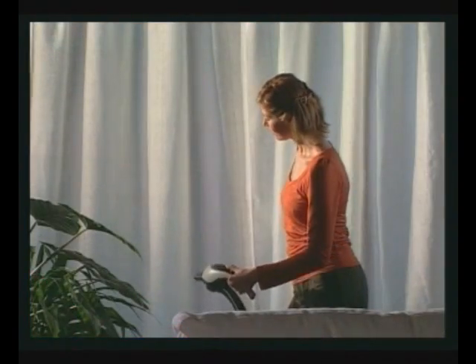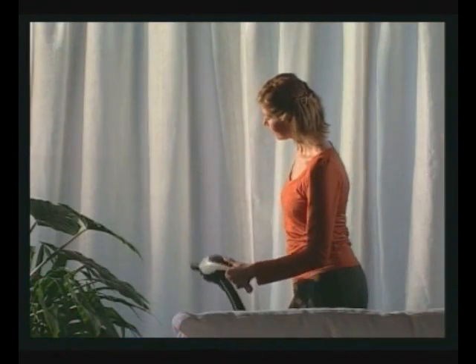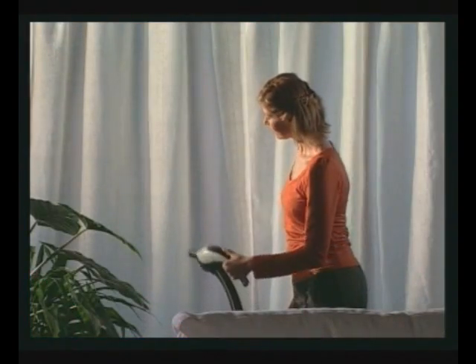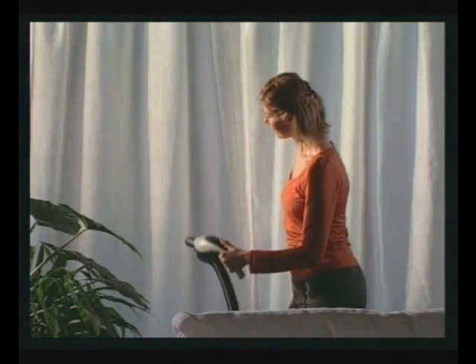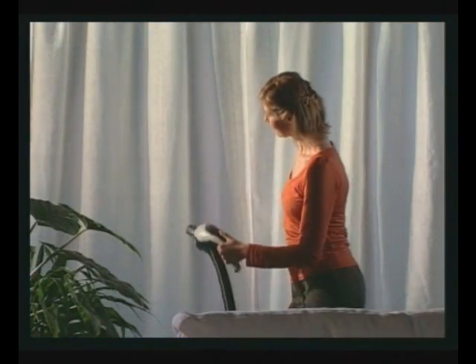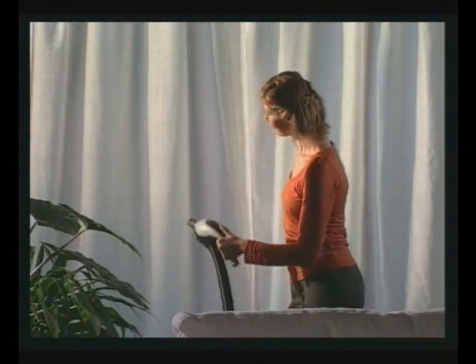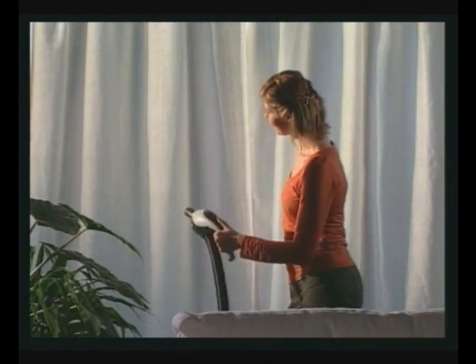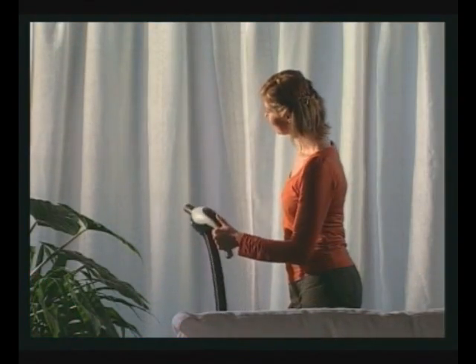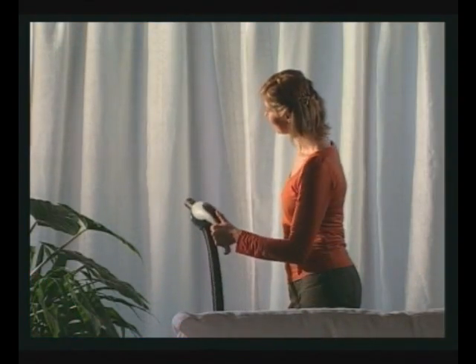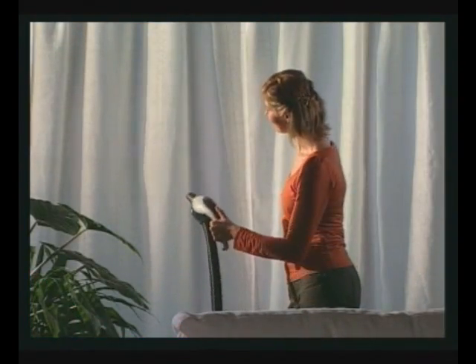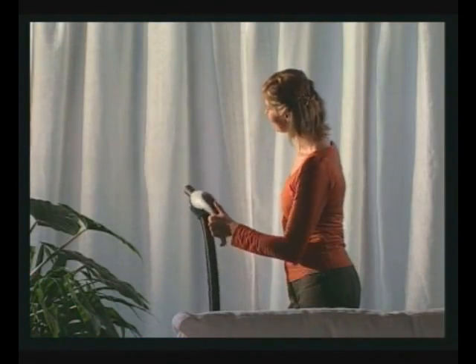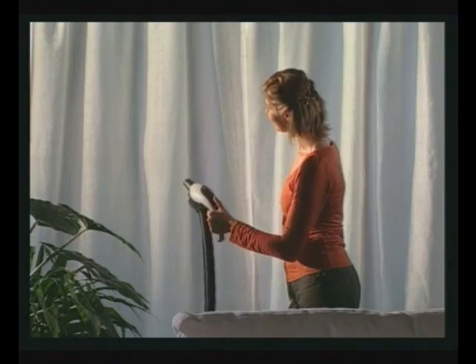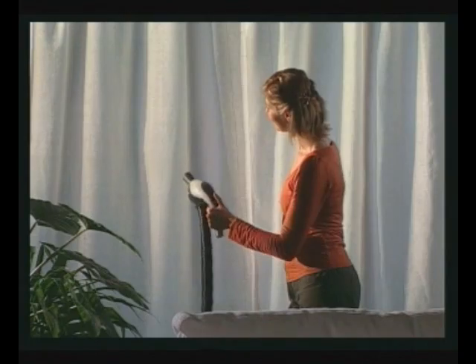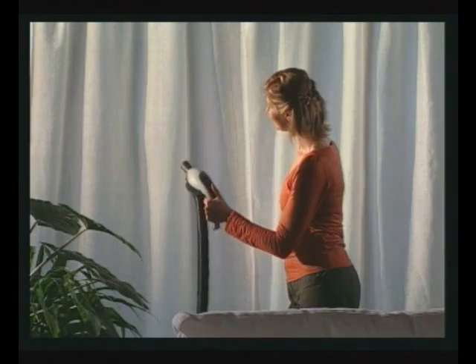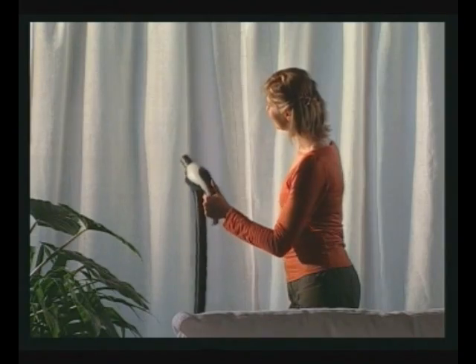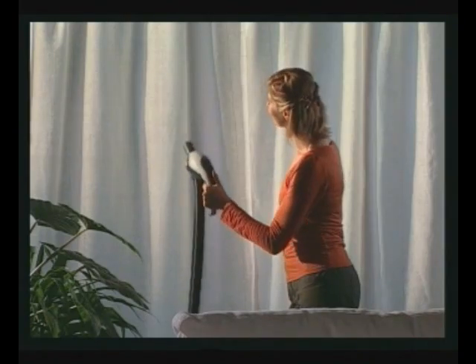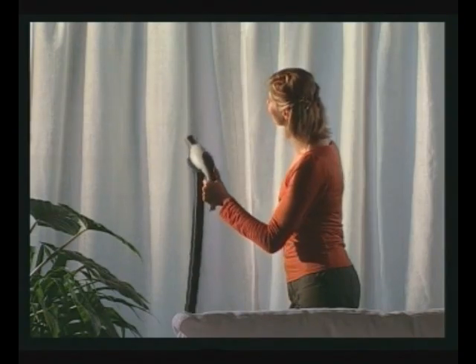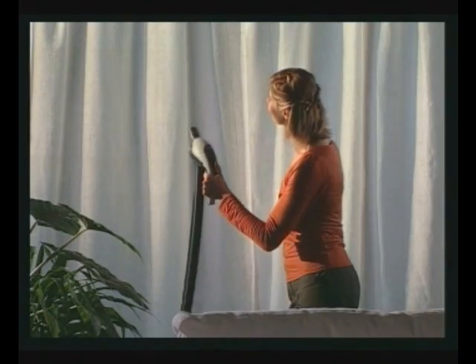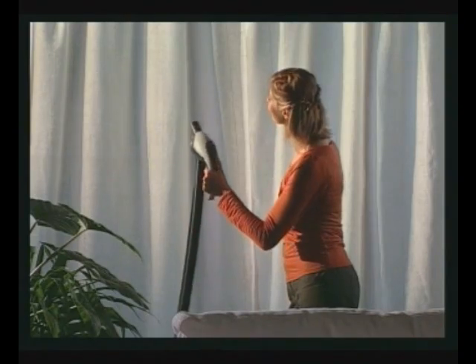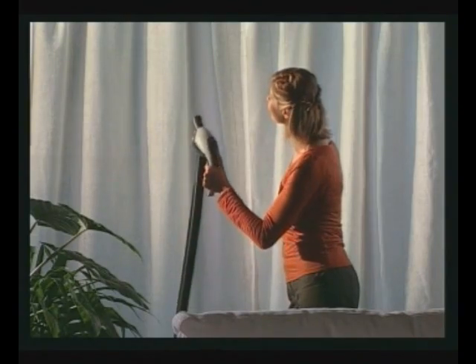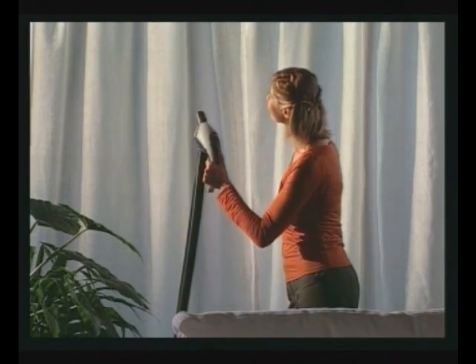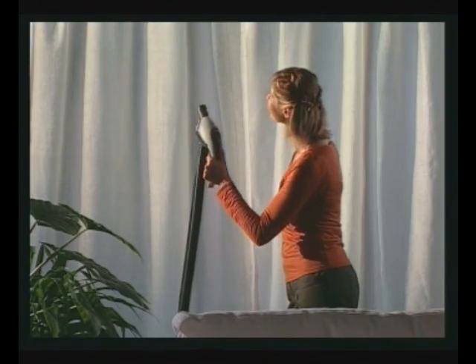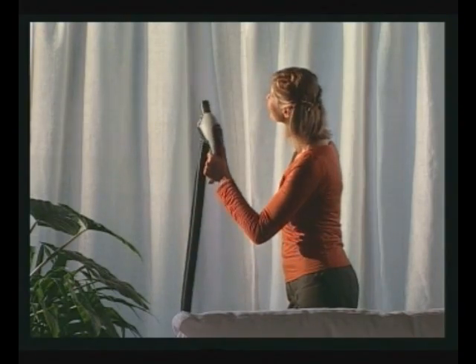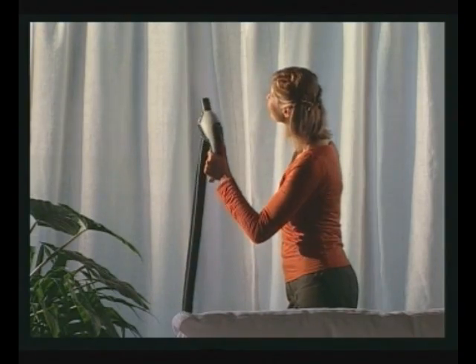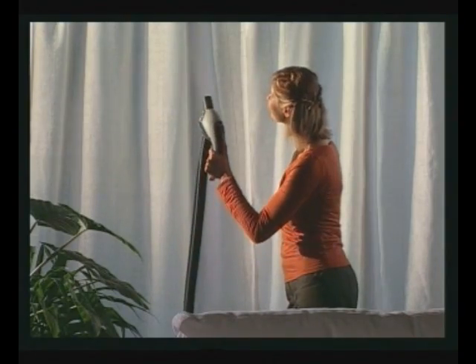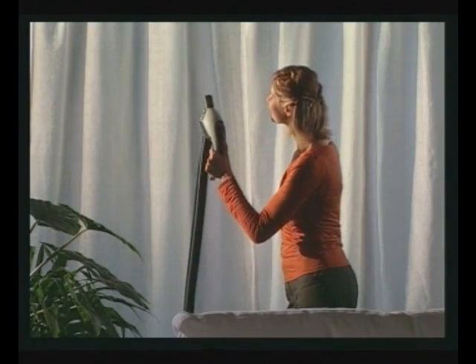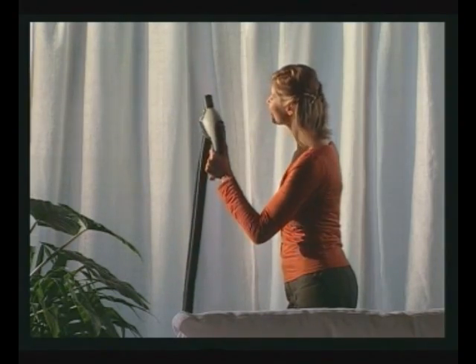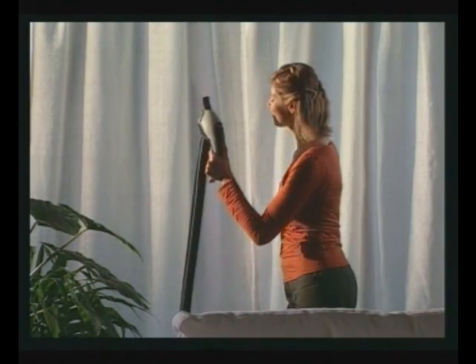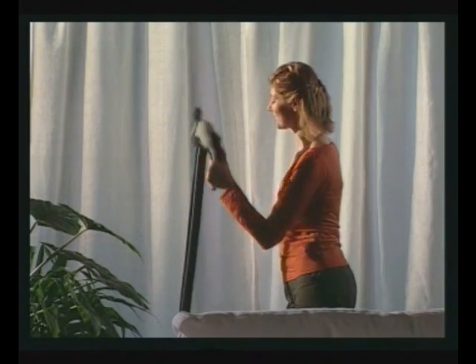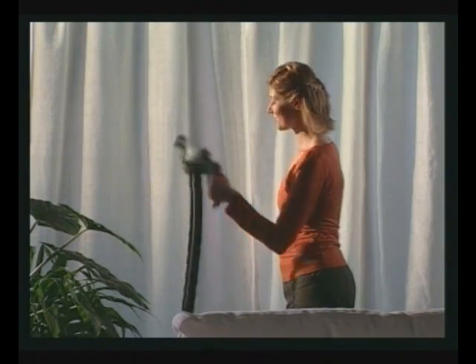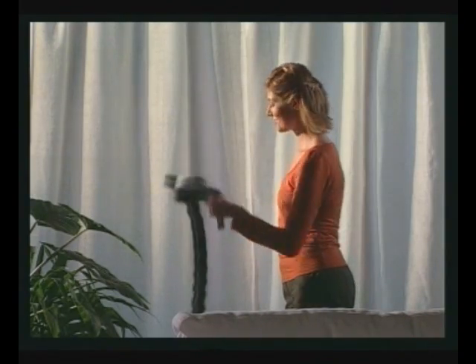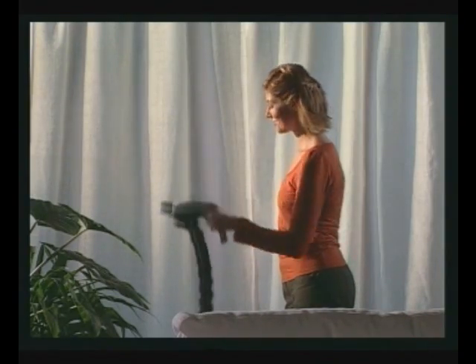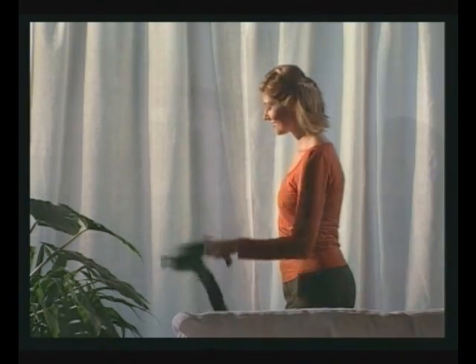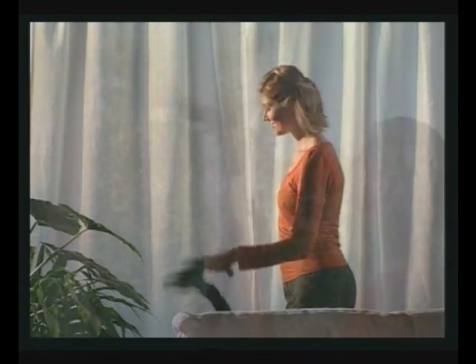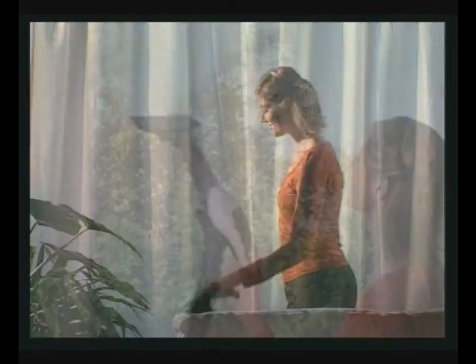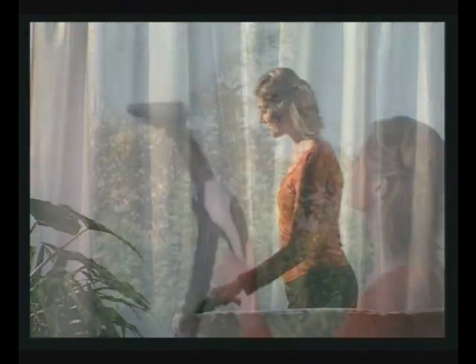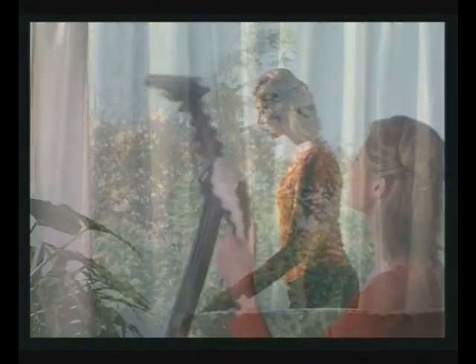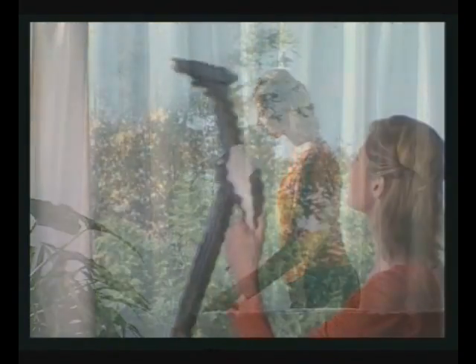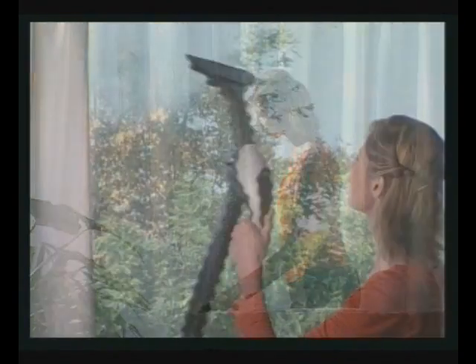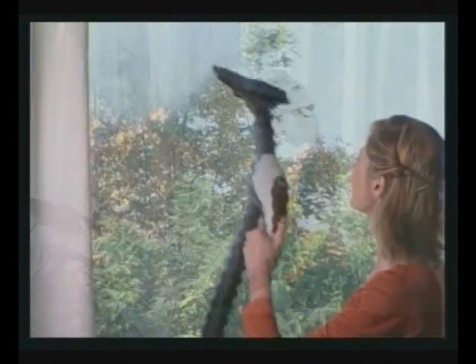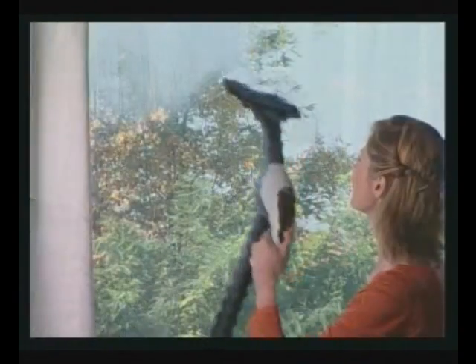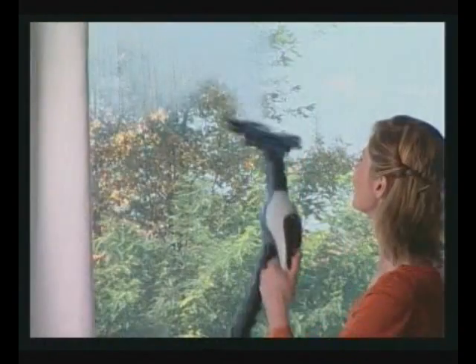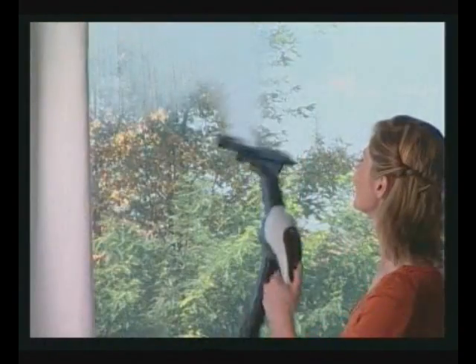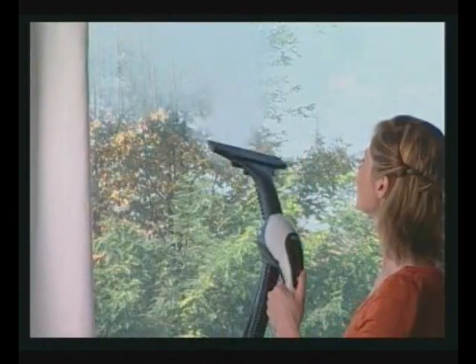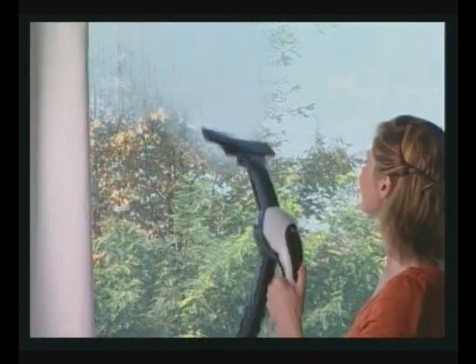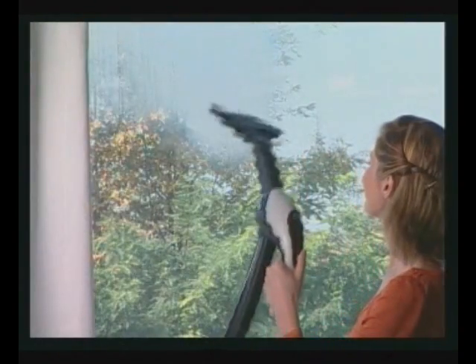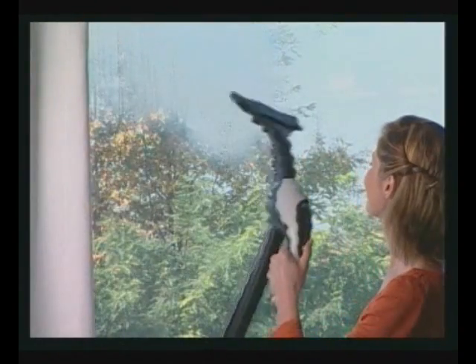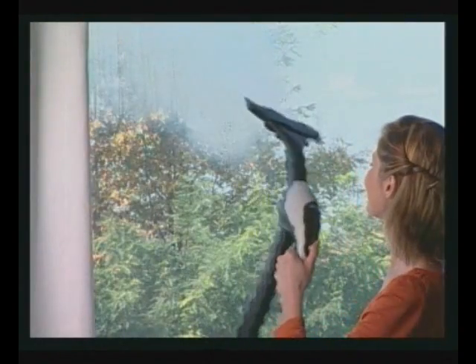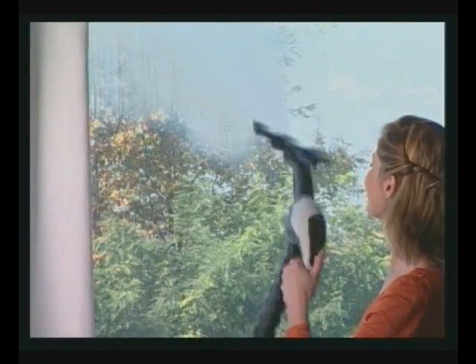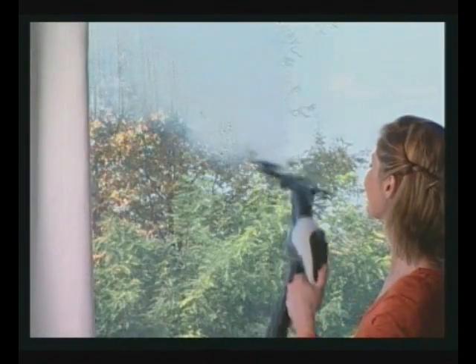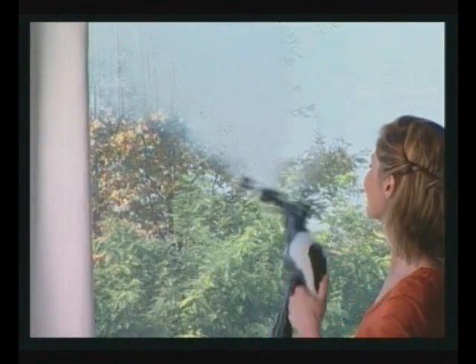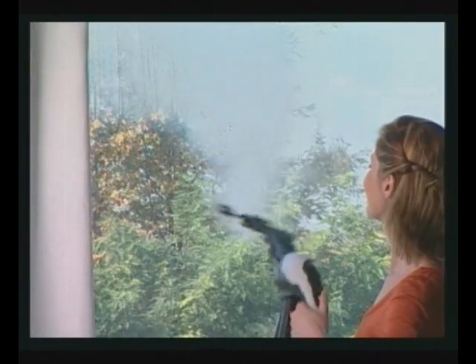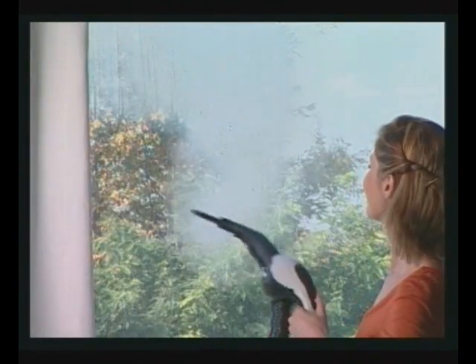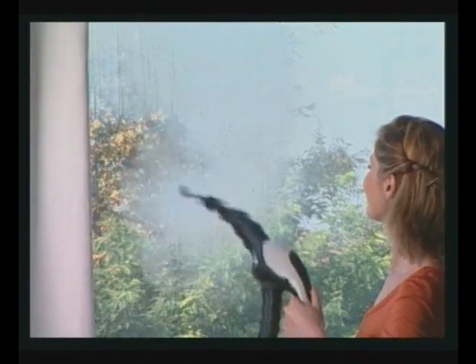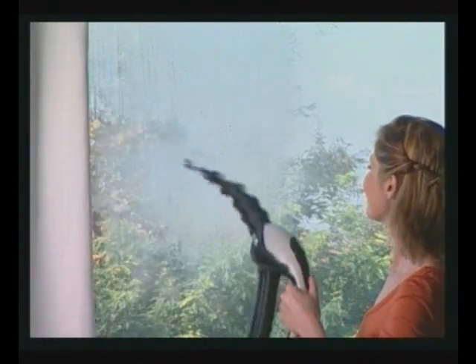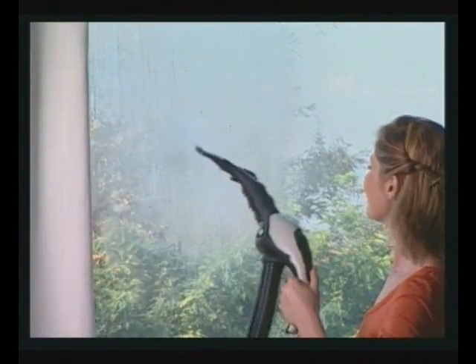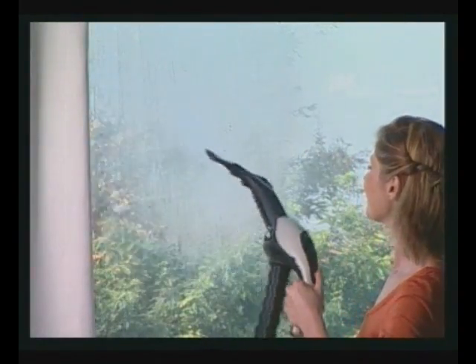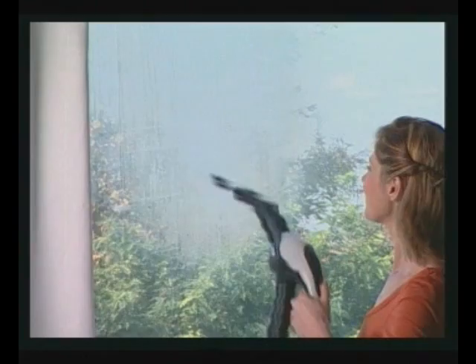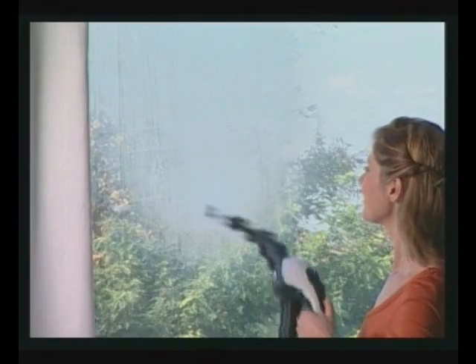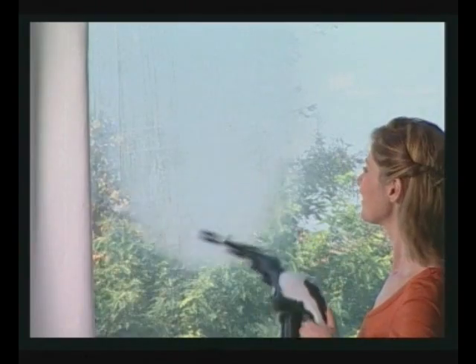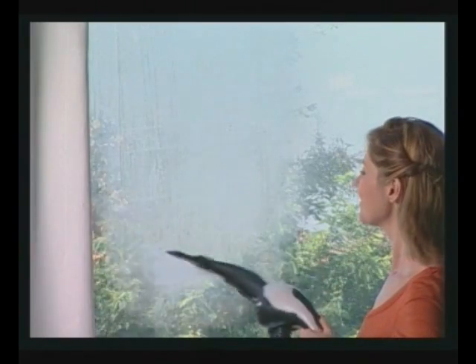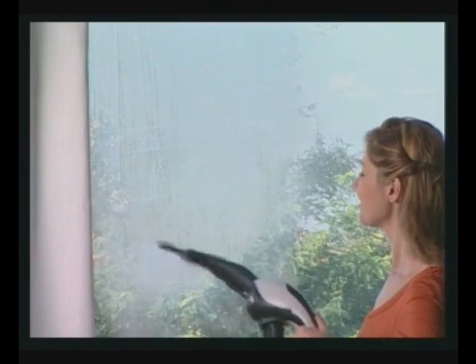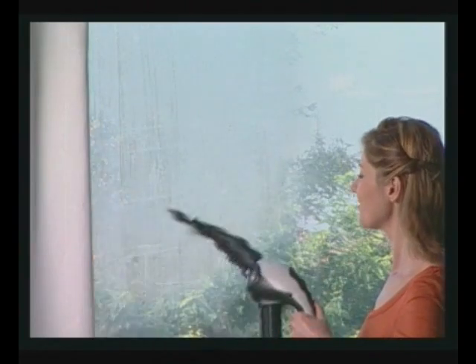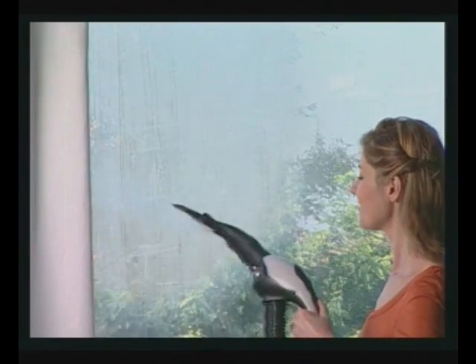Spray curtains from bottom to top to get rid of dust mites and foul odours. Use the squeegee attachment to clean windows.